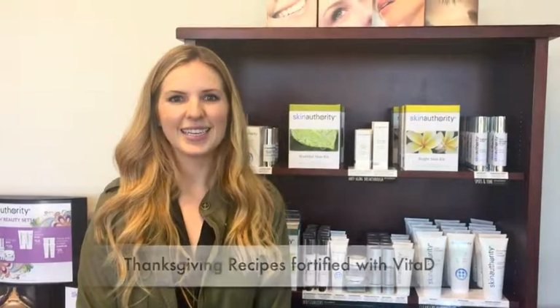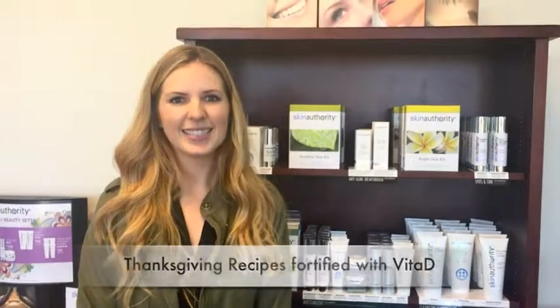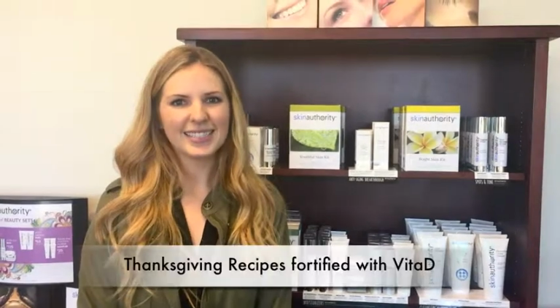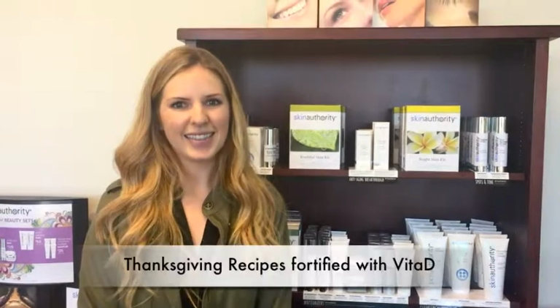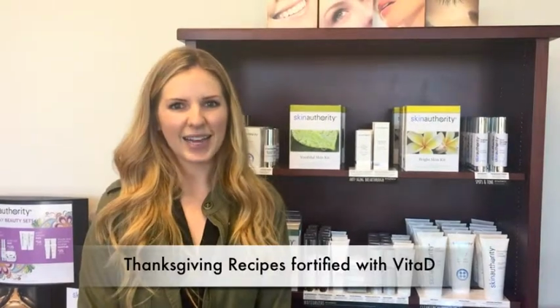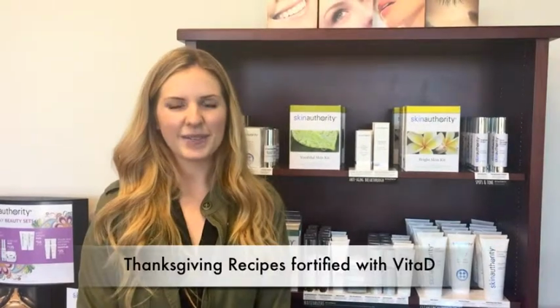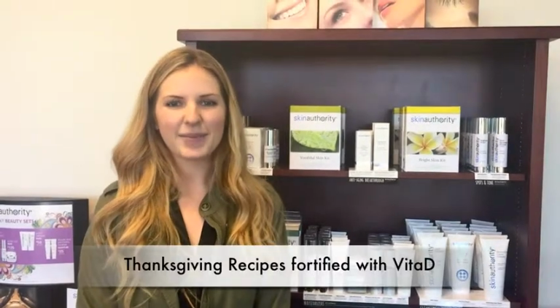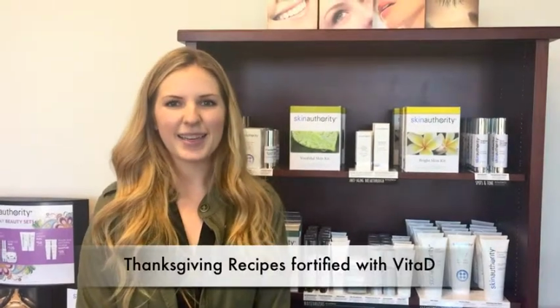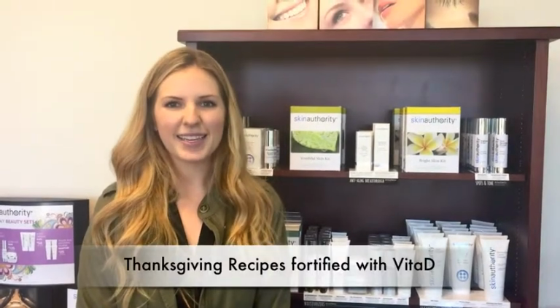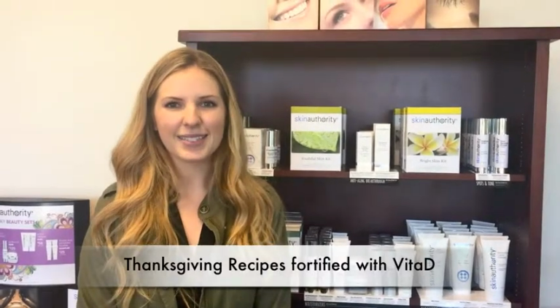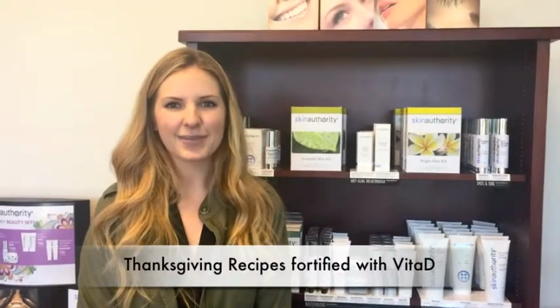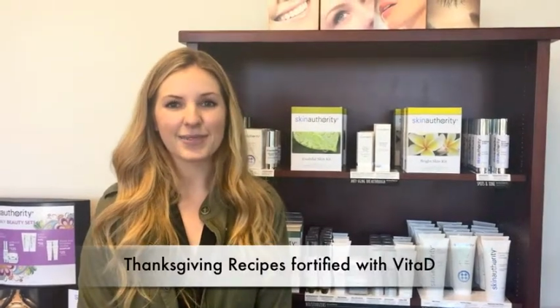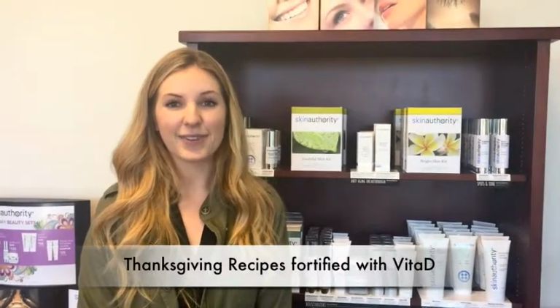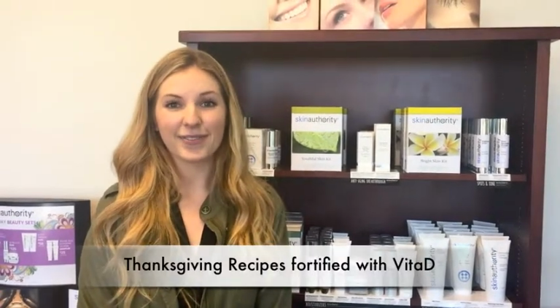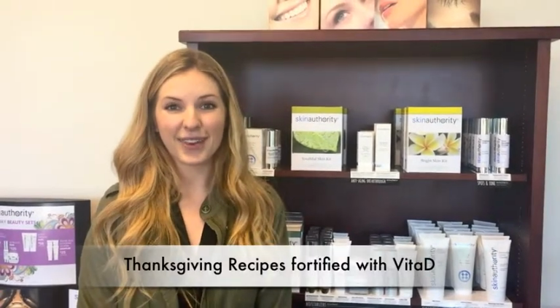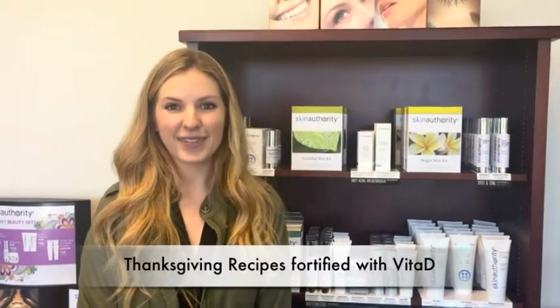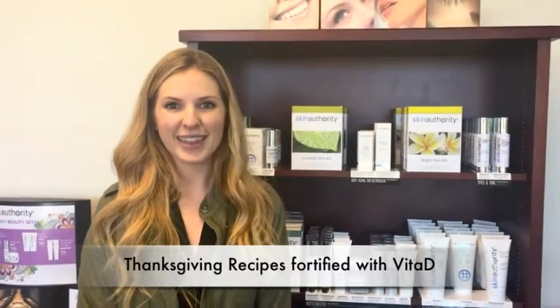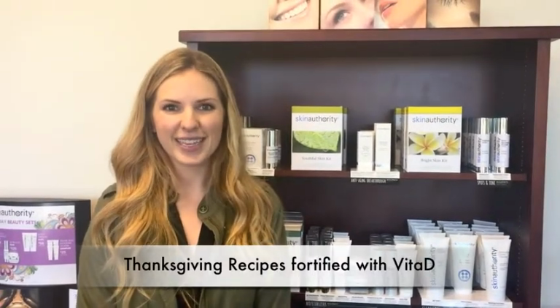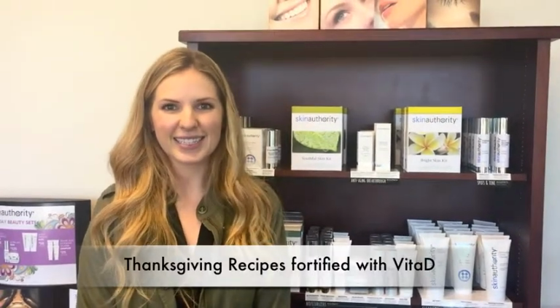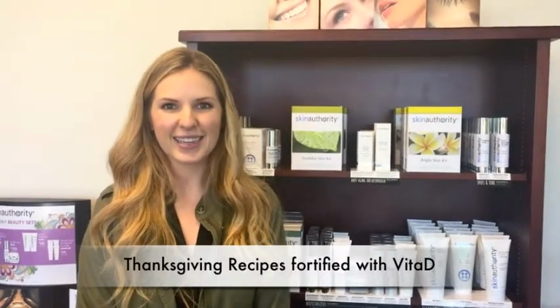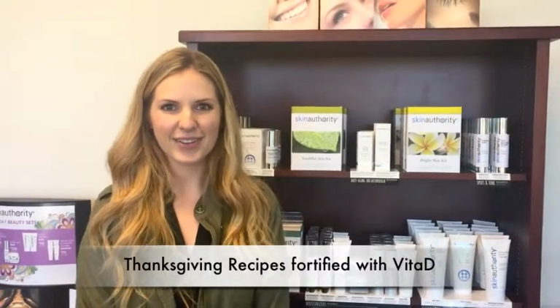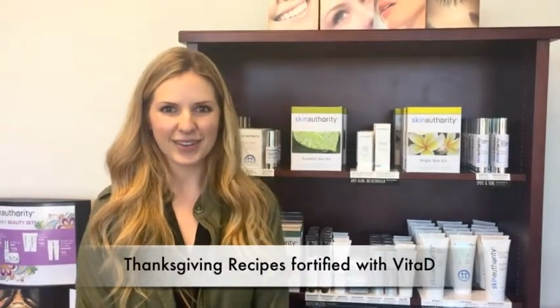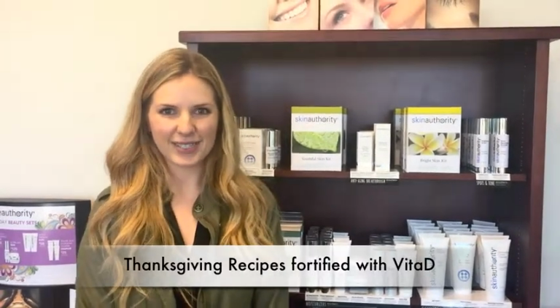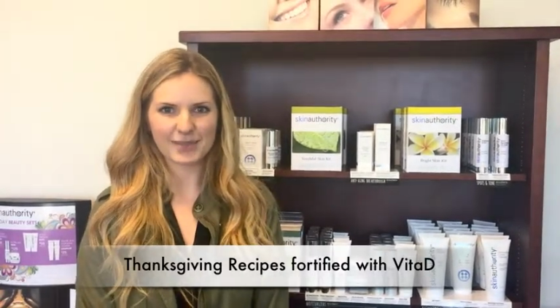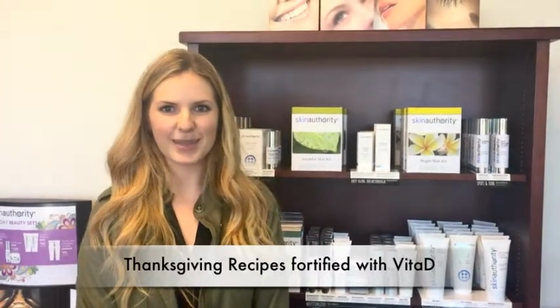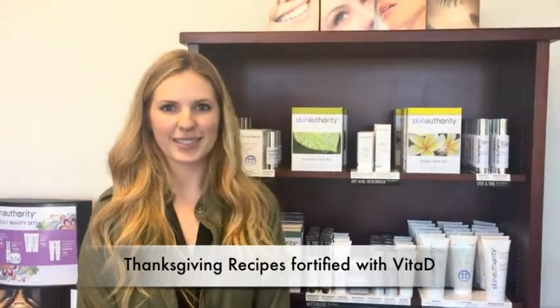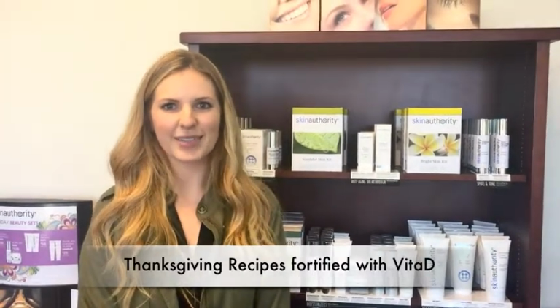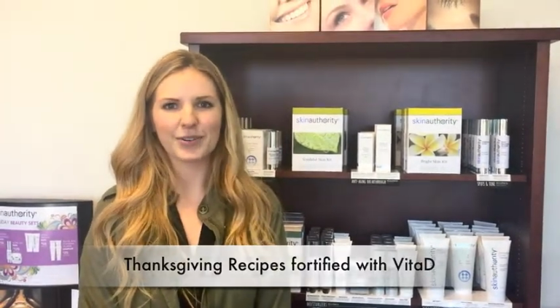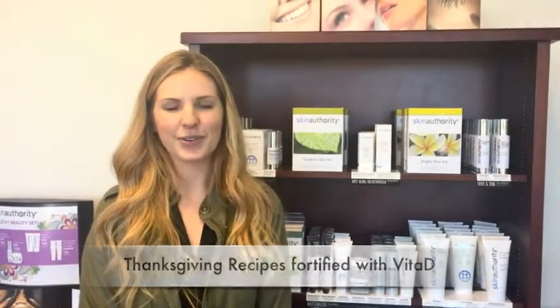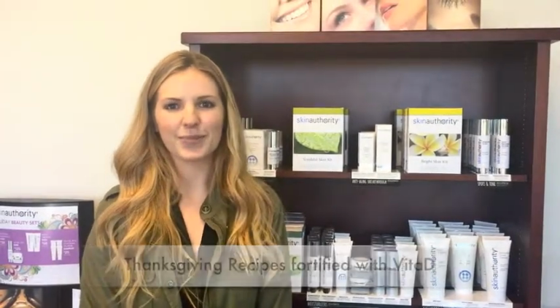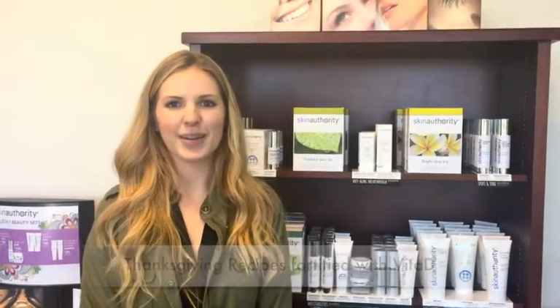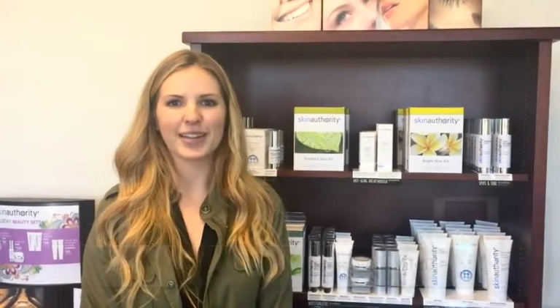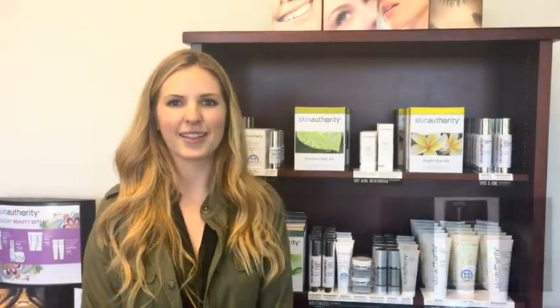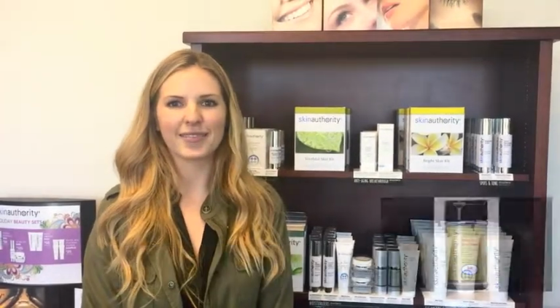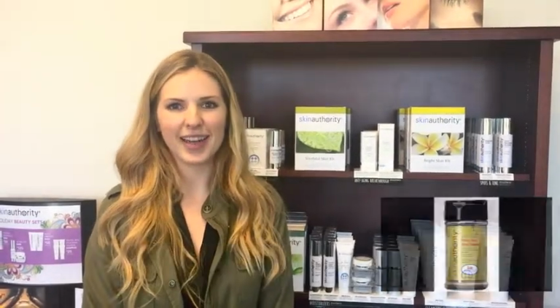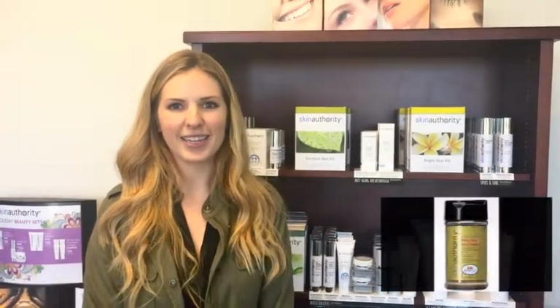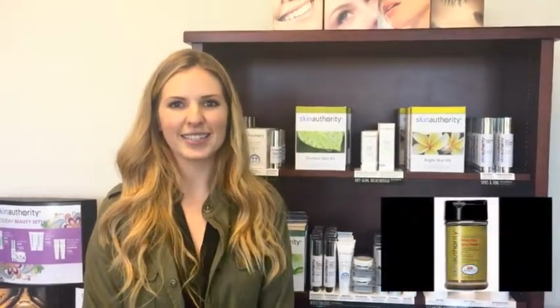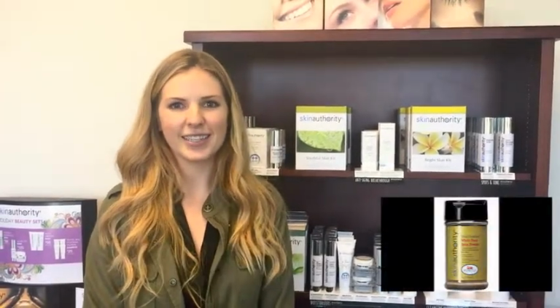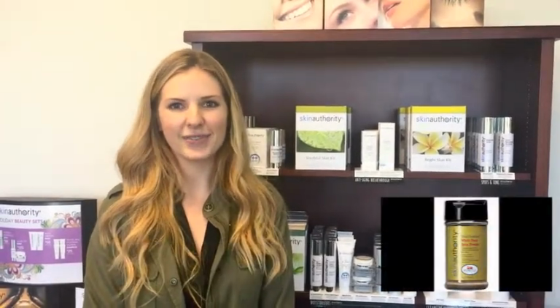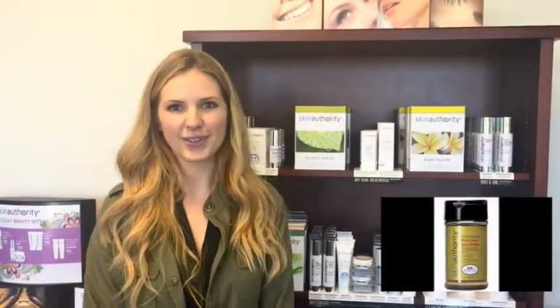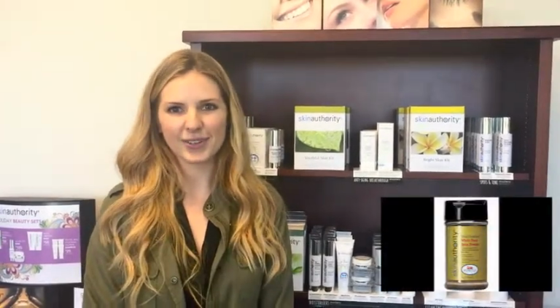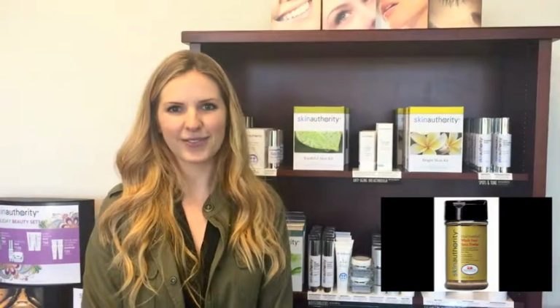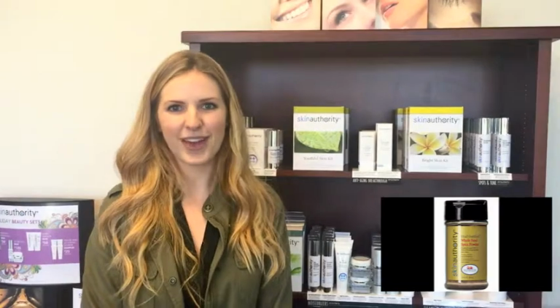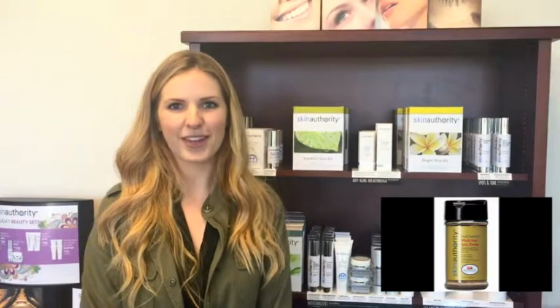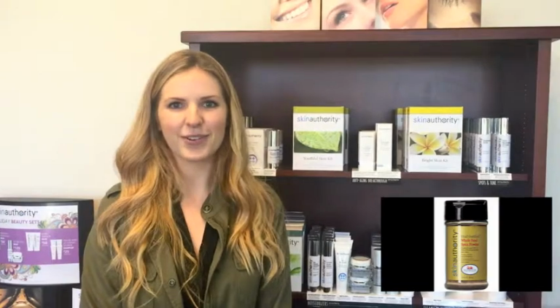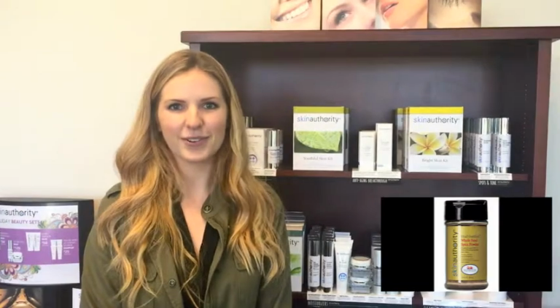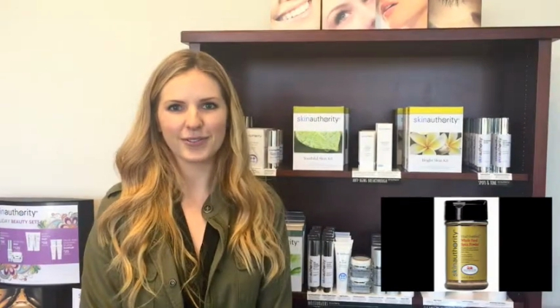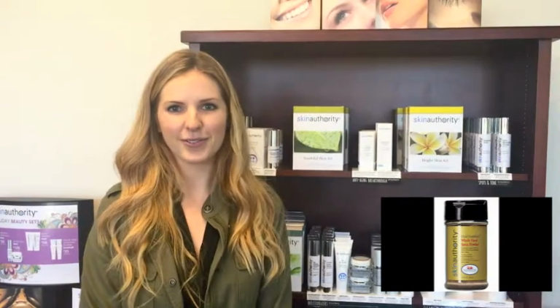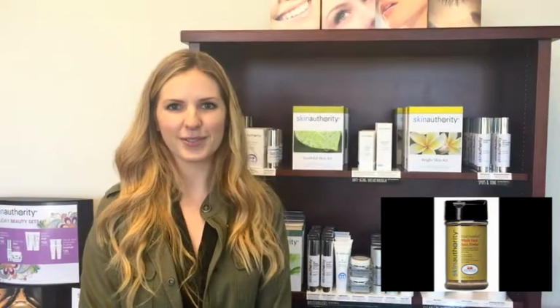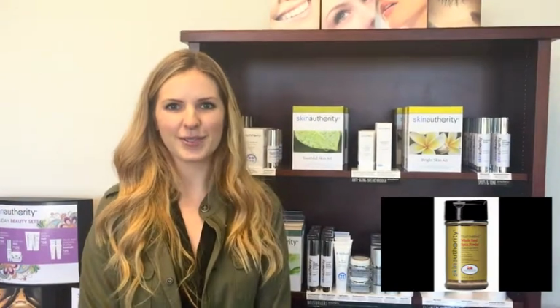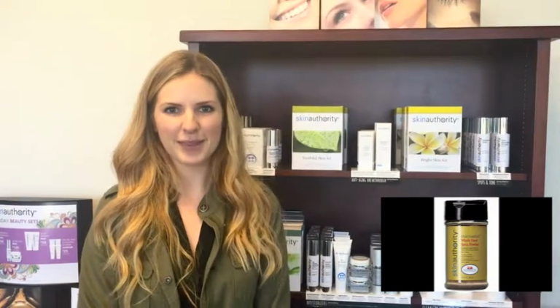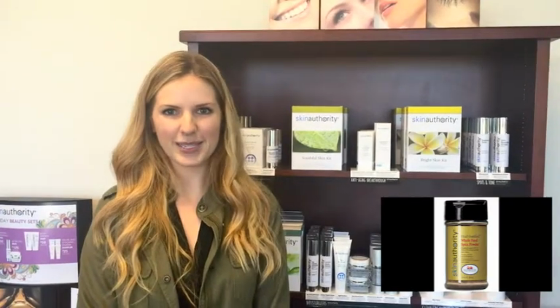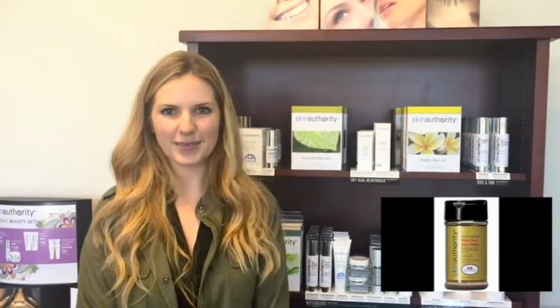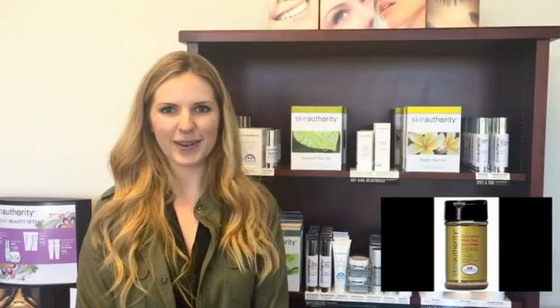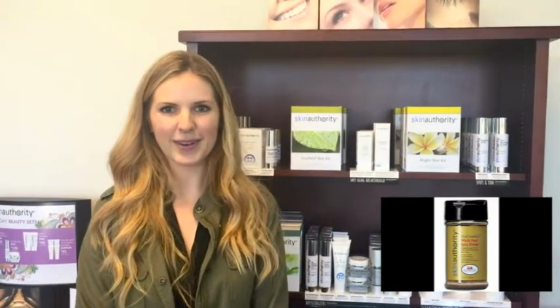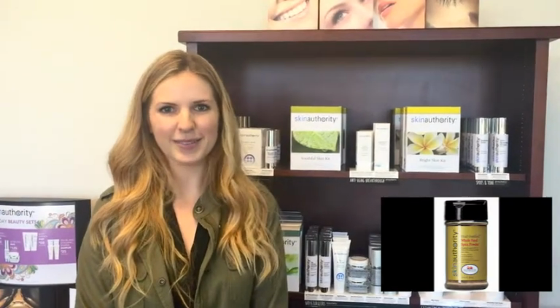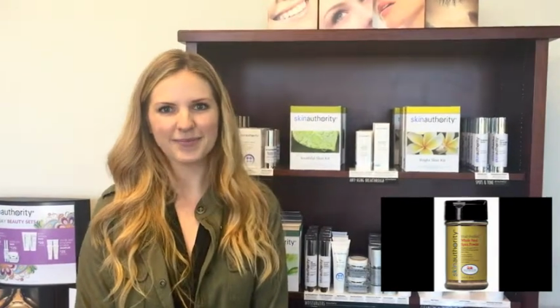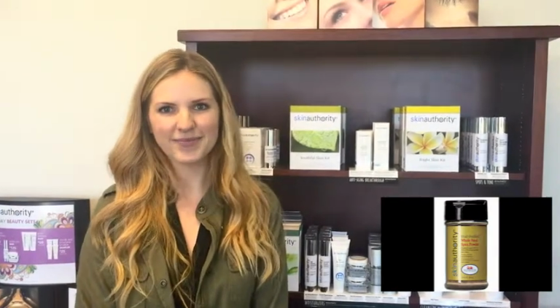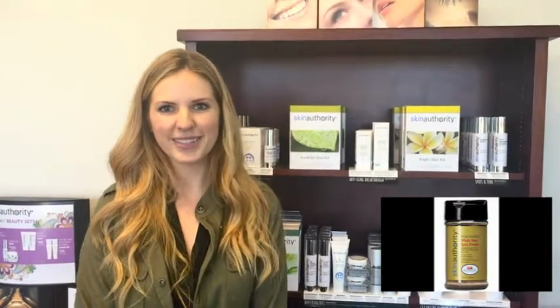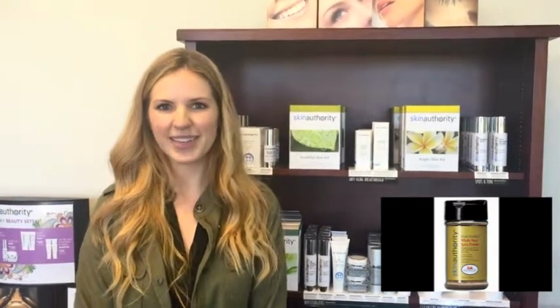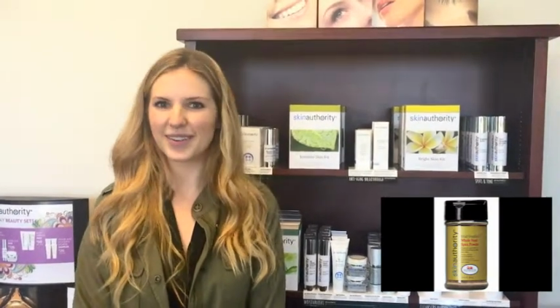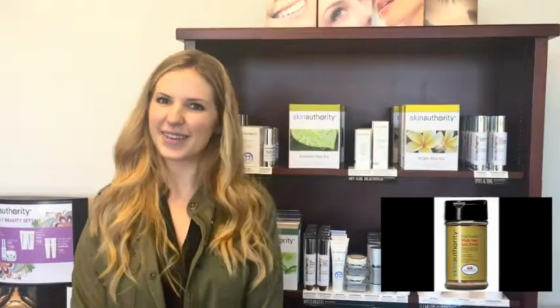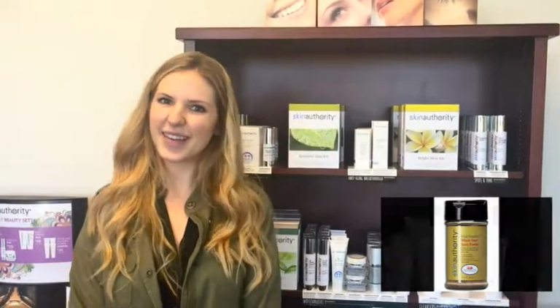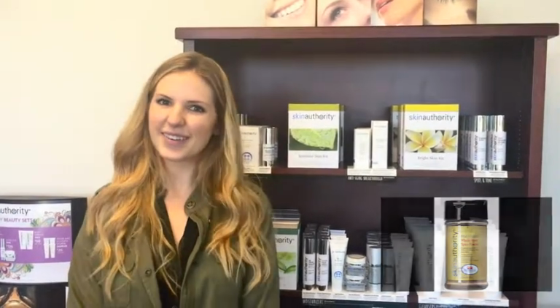Today we're making some of our favorite Thanksgiving recipes, incorporating the Vita-D Fortified Whole Foods Spice Powder. Here we go!